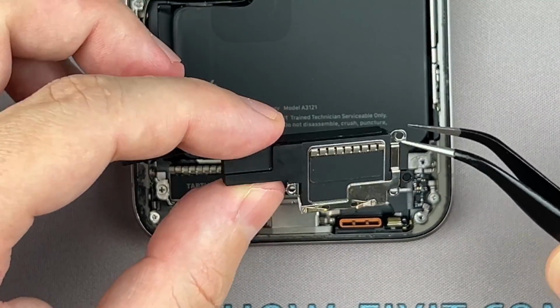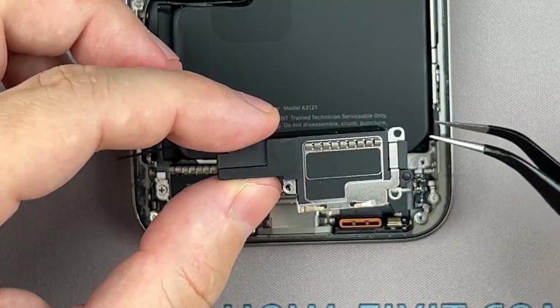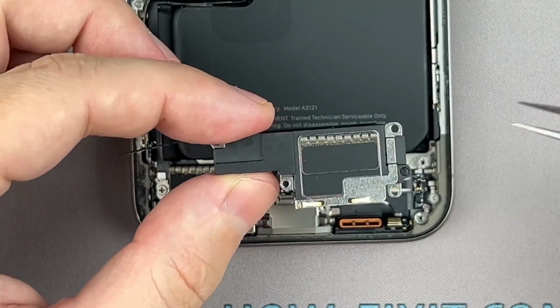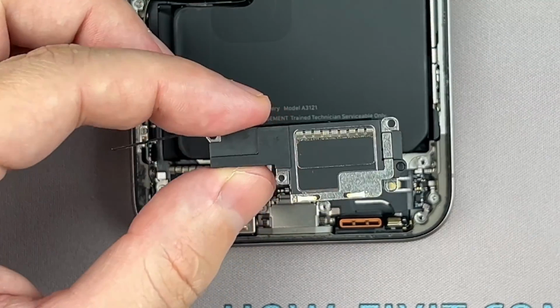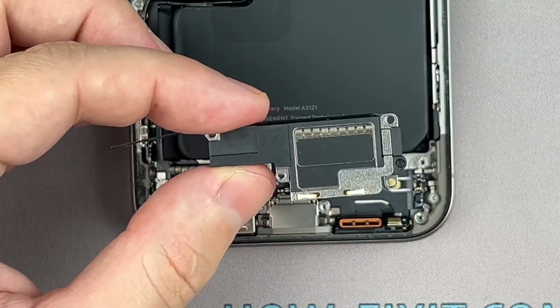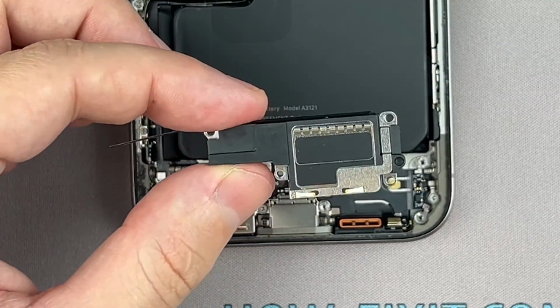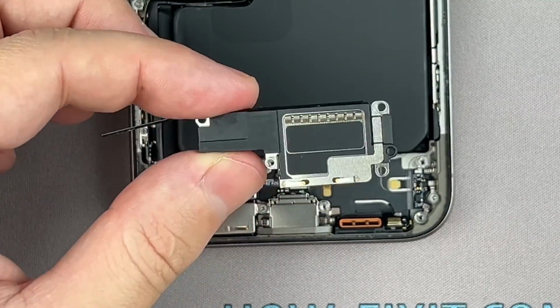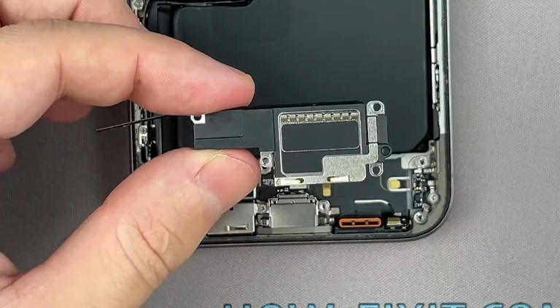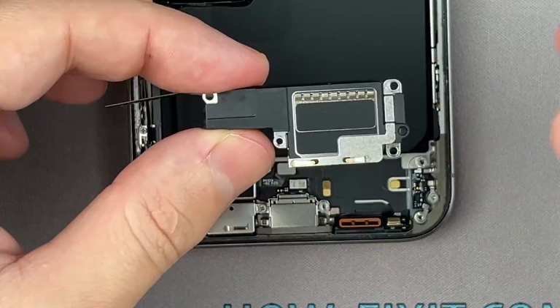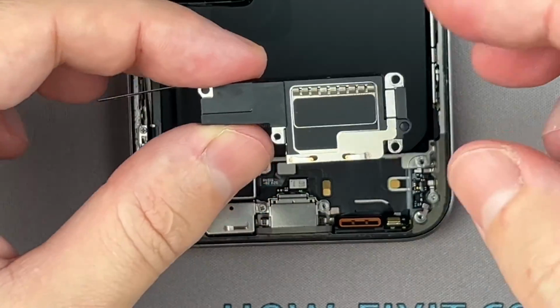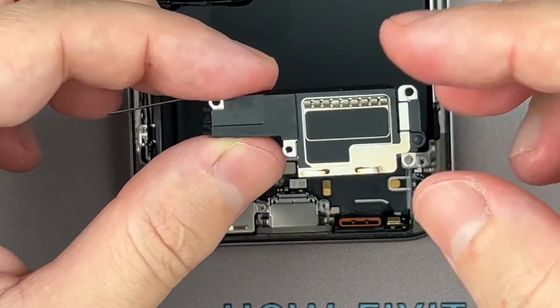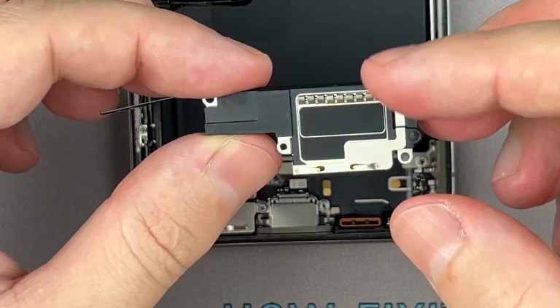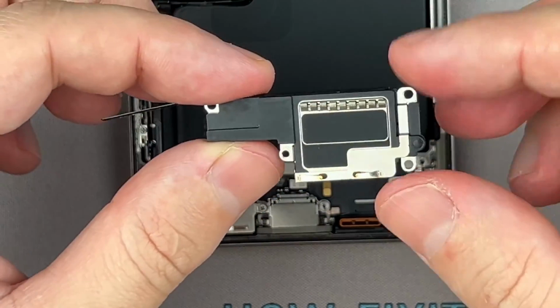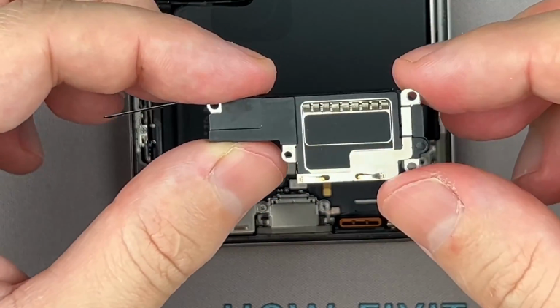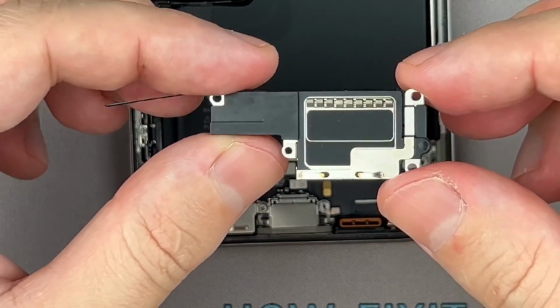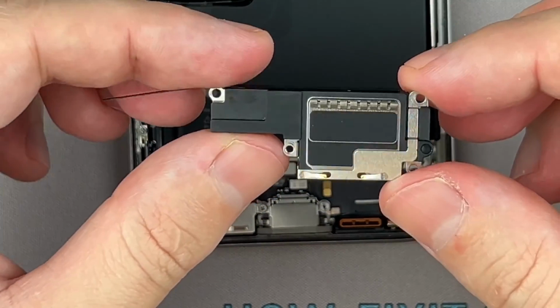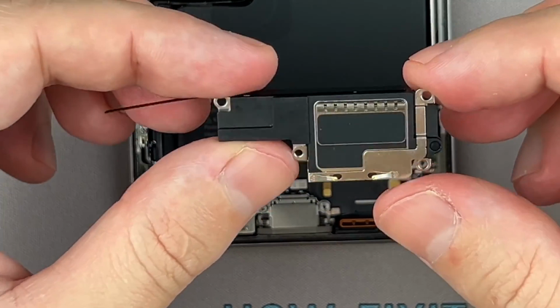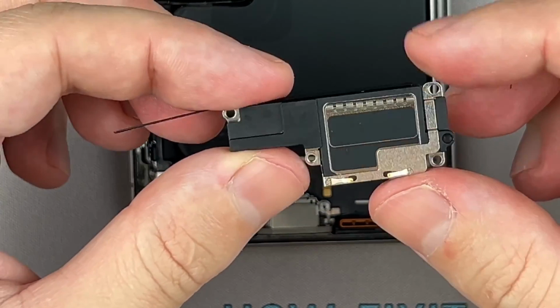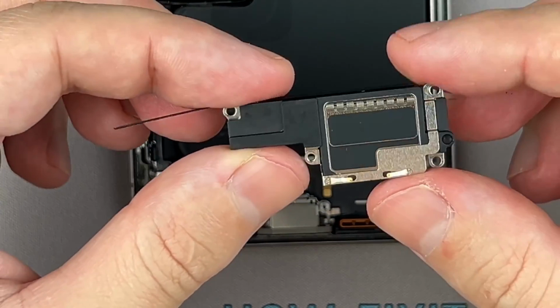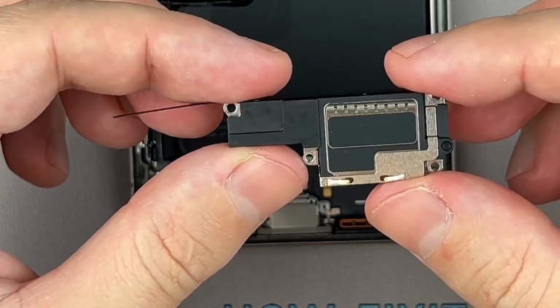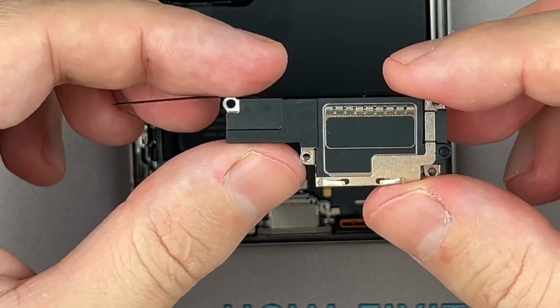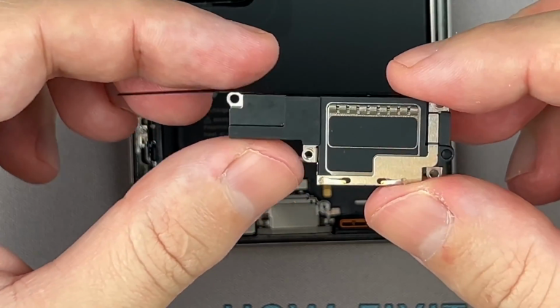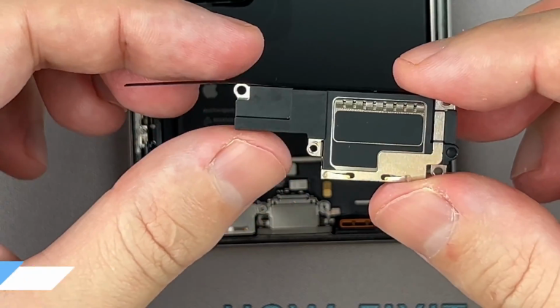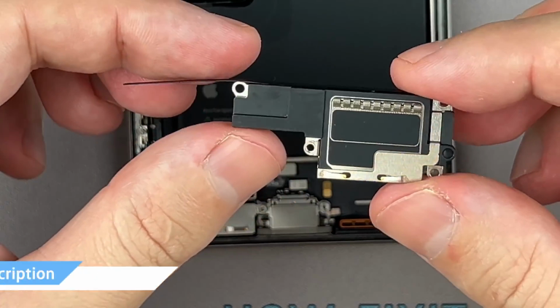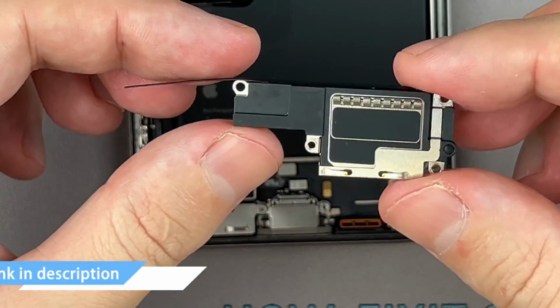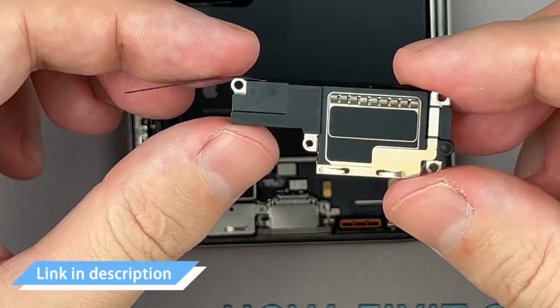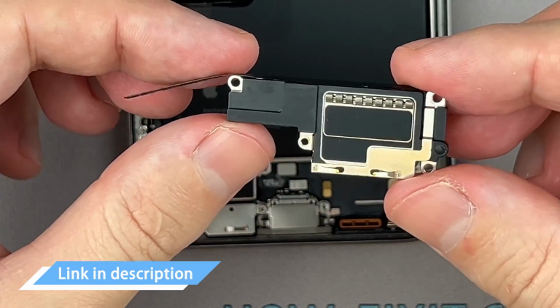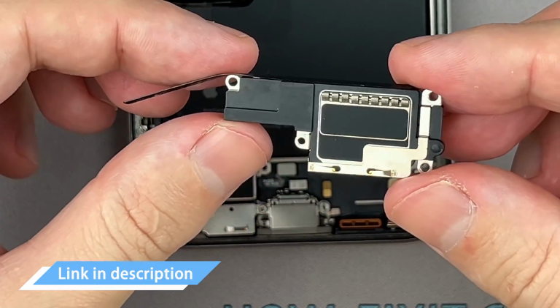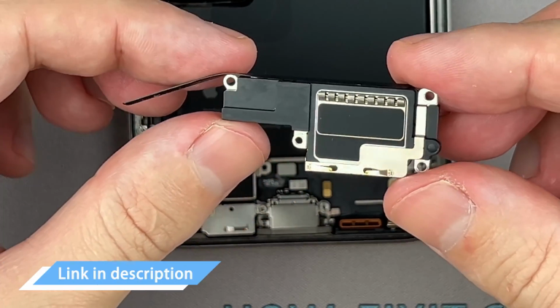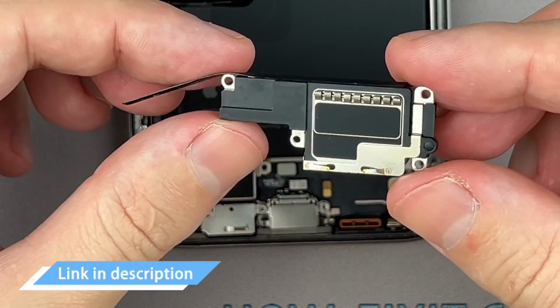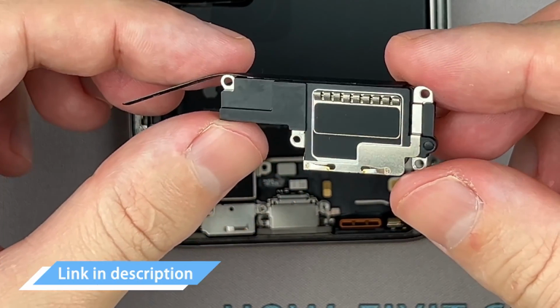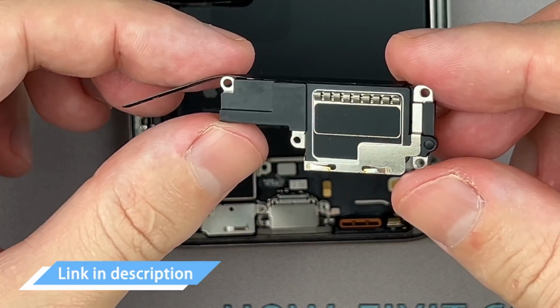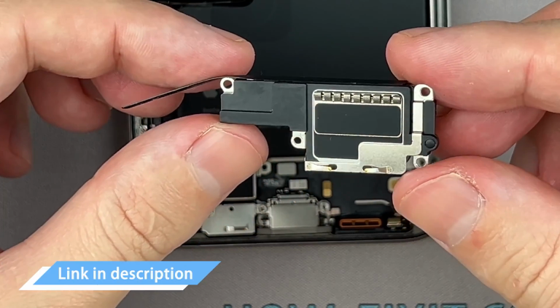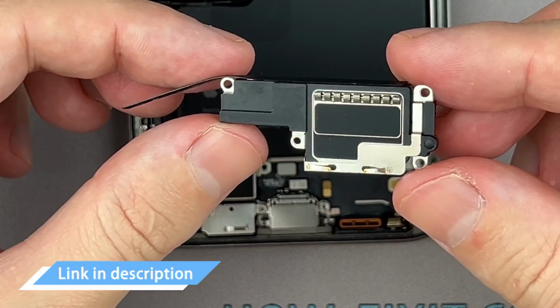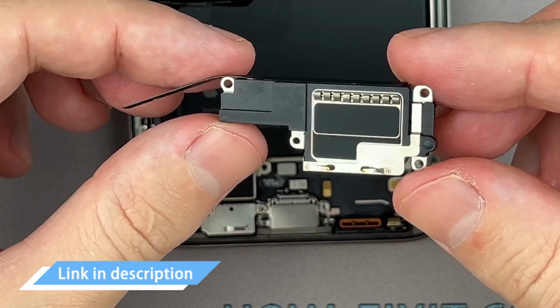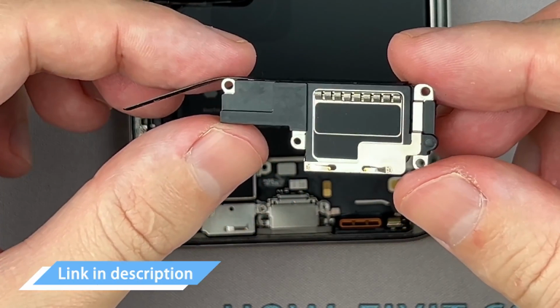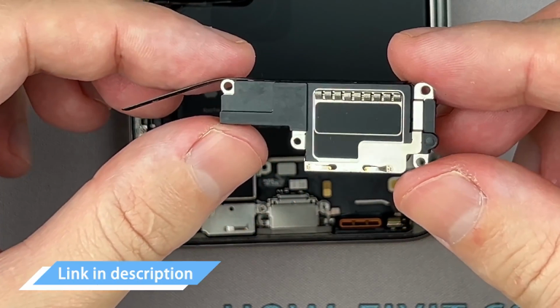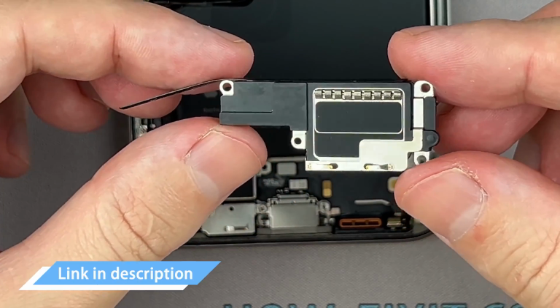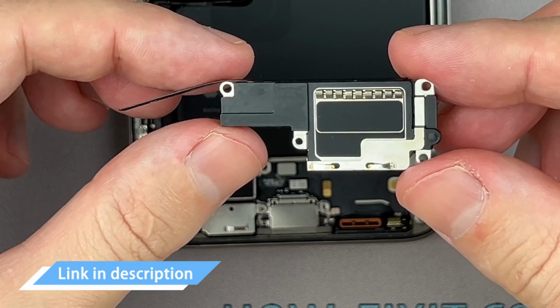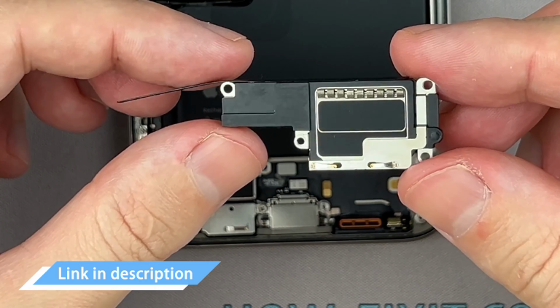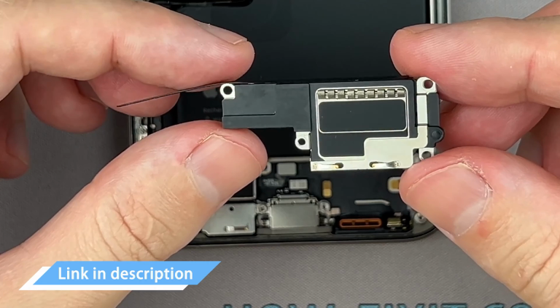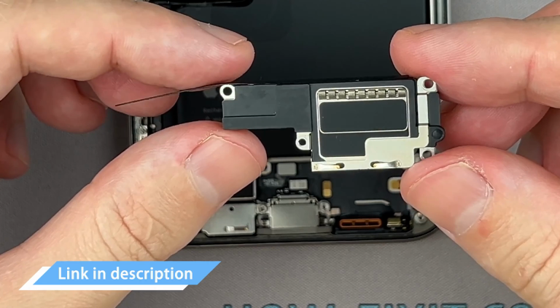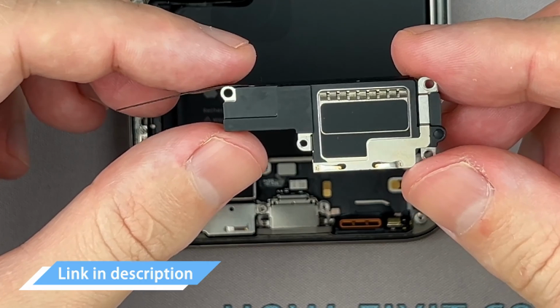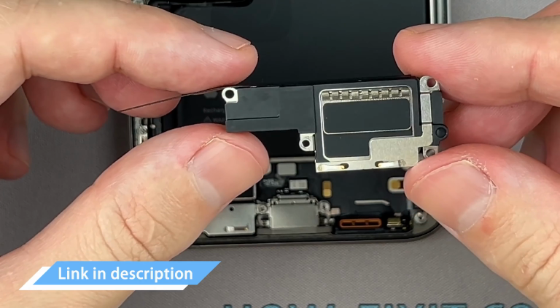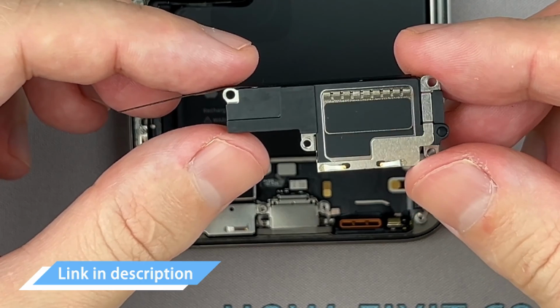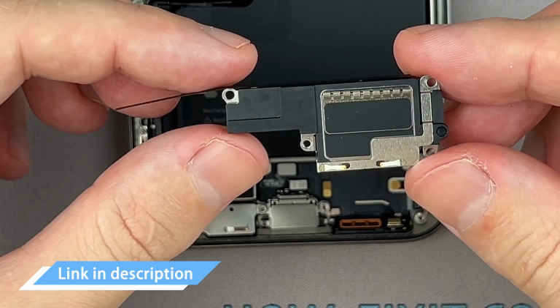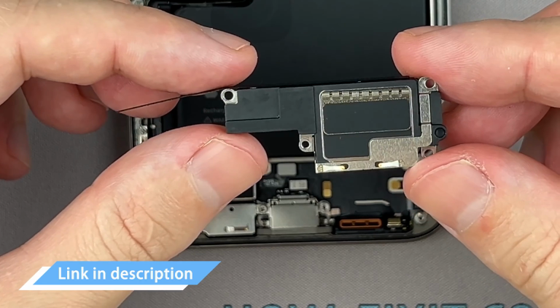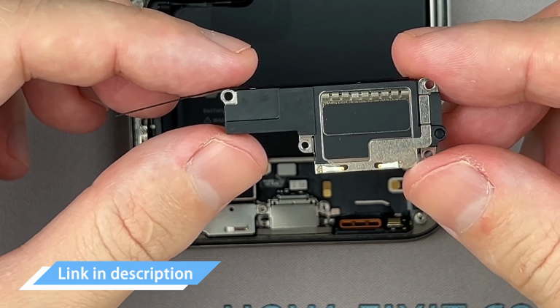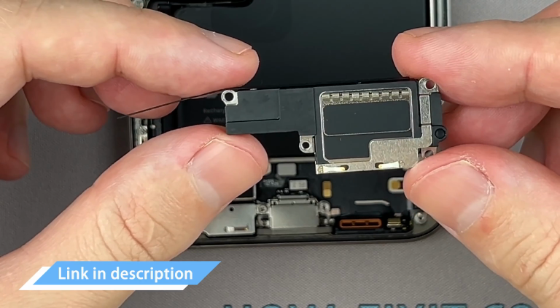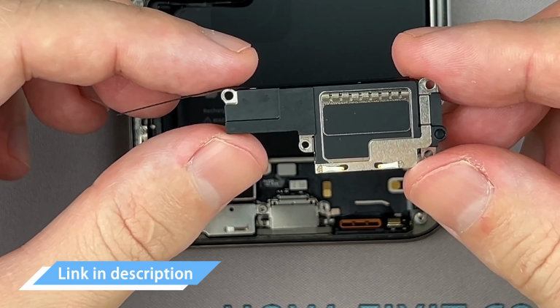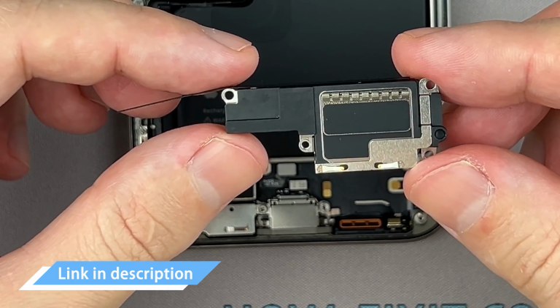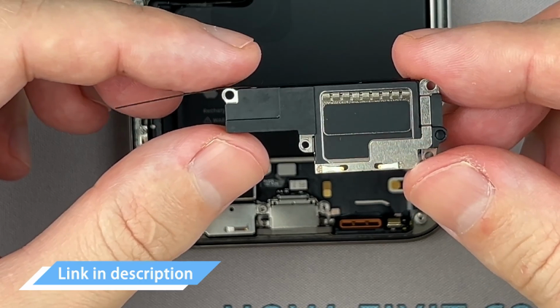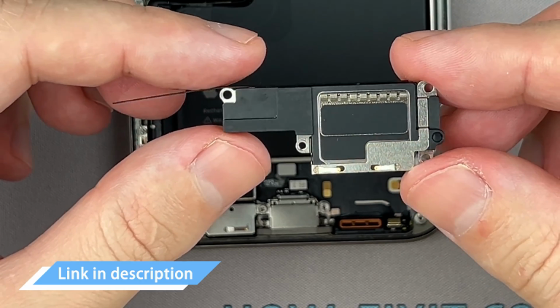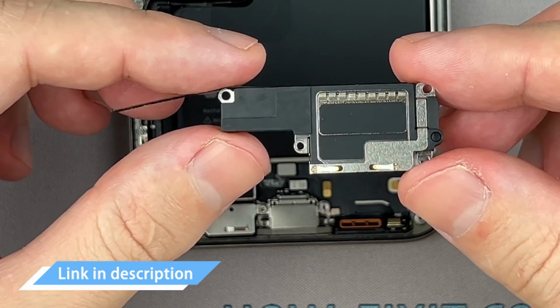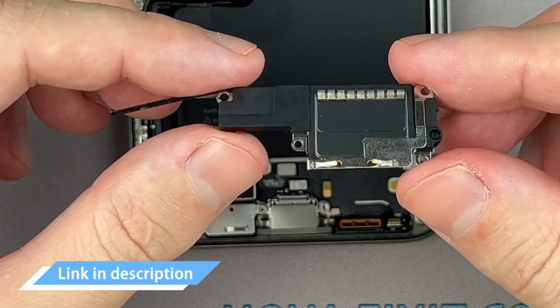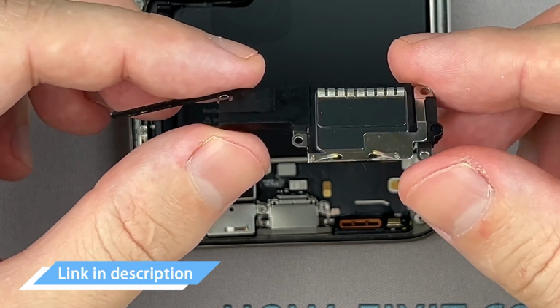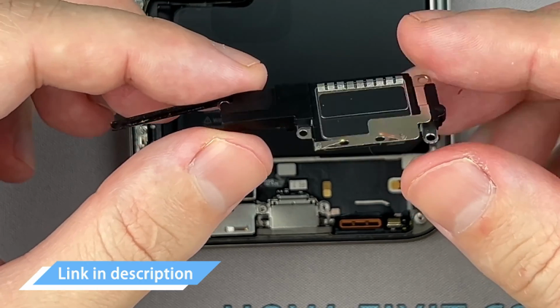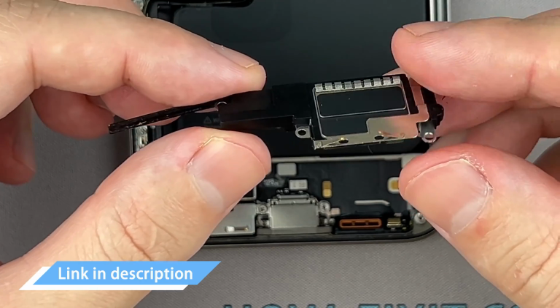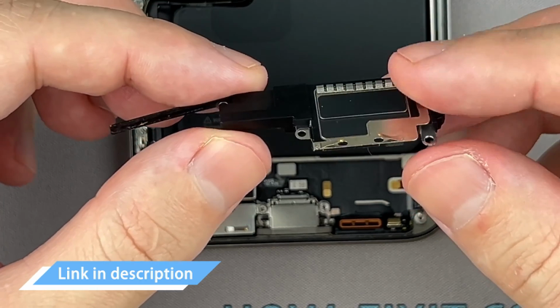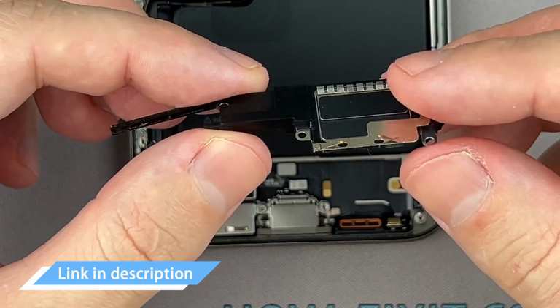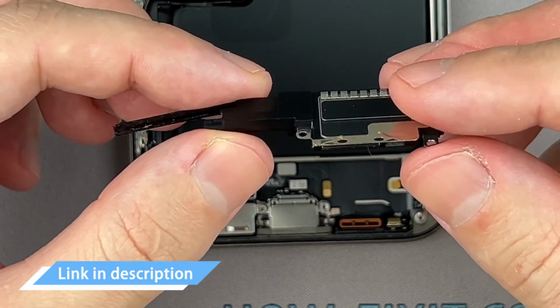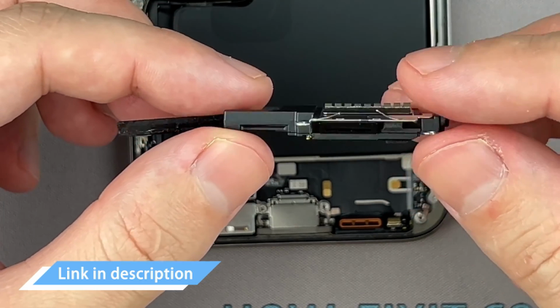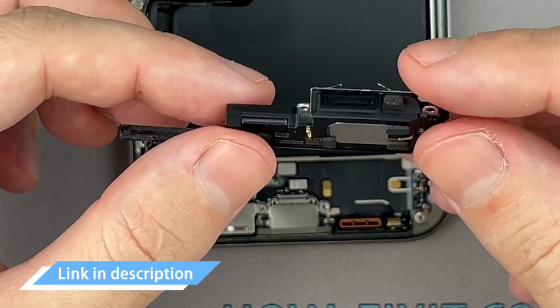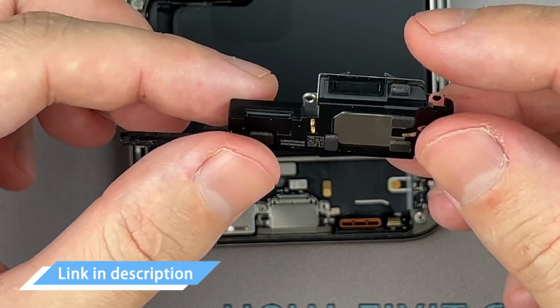Use a plastic spudger to disconnect the battery cable. Next, disconnect the display cables and remove the screen. You can now replace the loudspeaker. In the description, there is a link where you can buy a new loudspeaker for your iPhone.